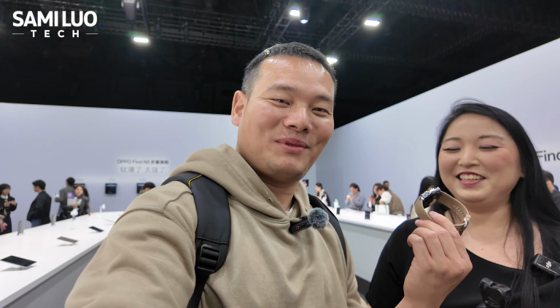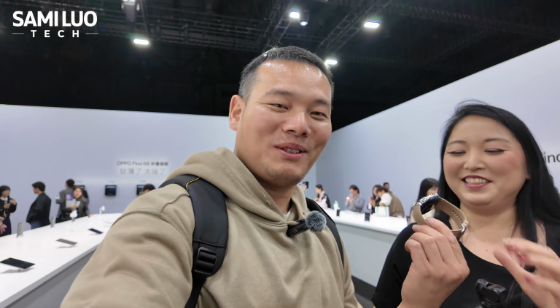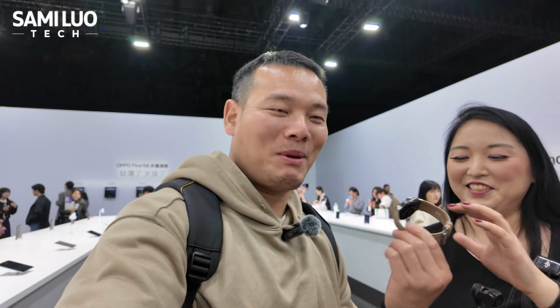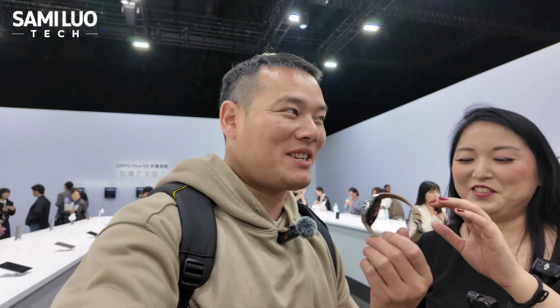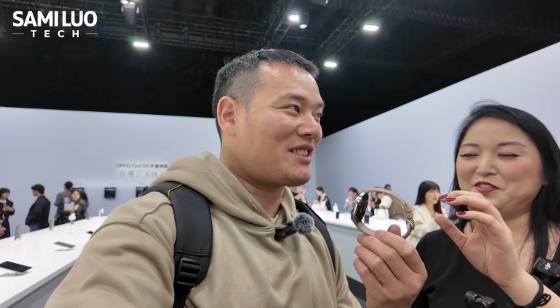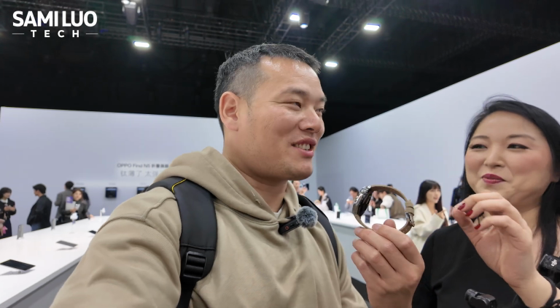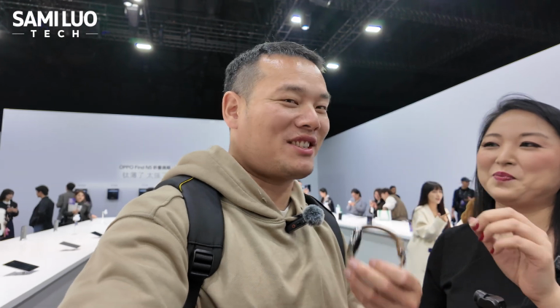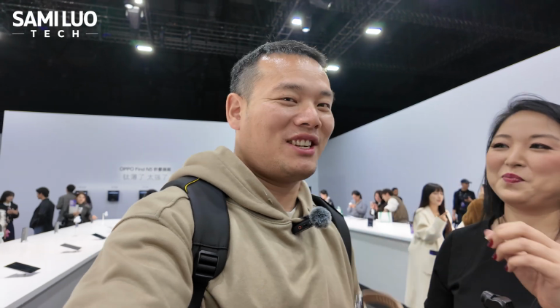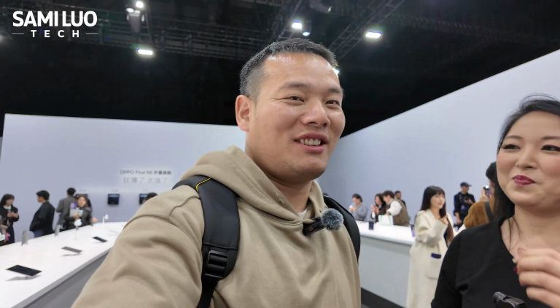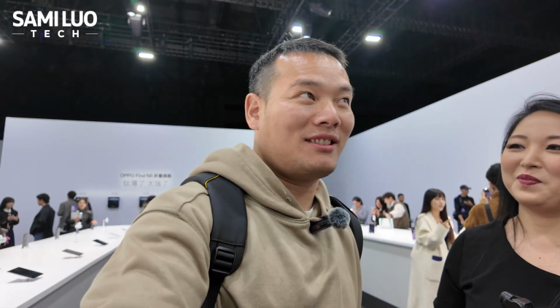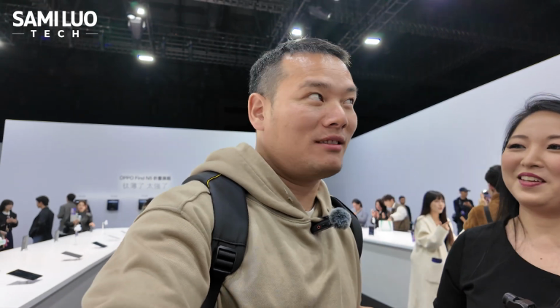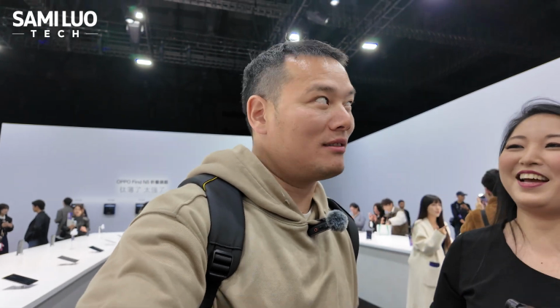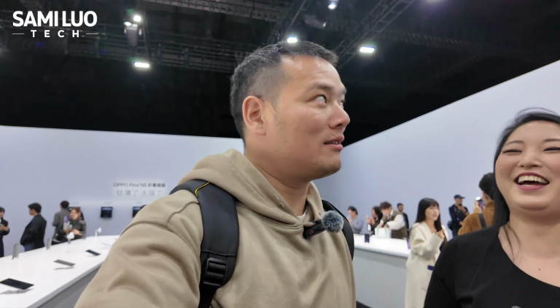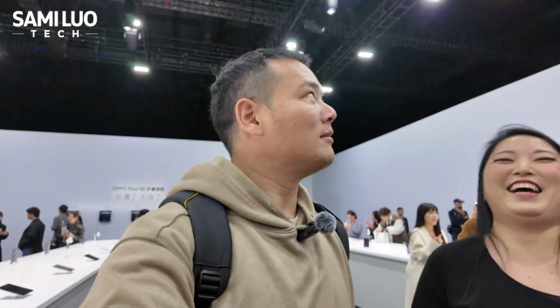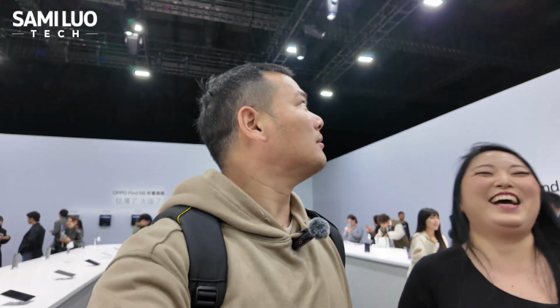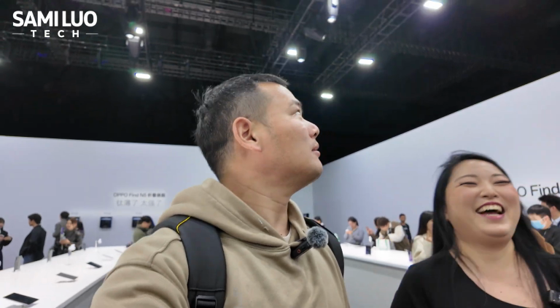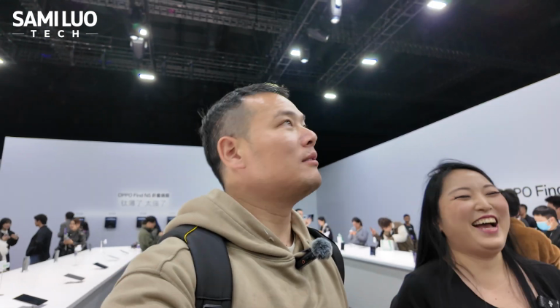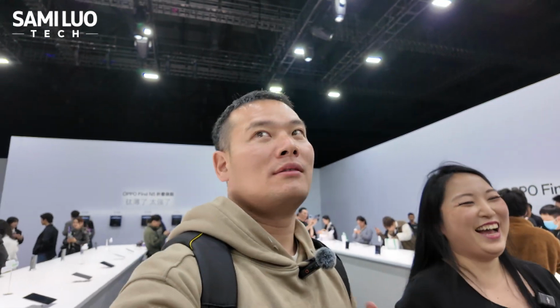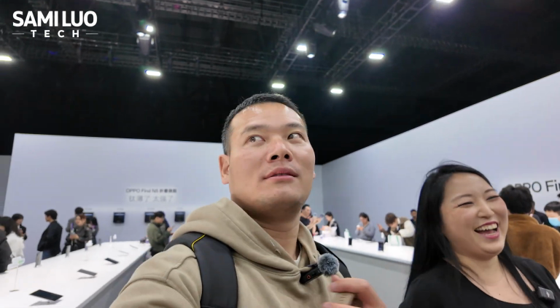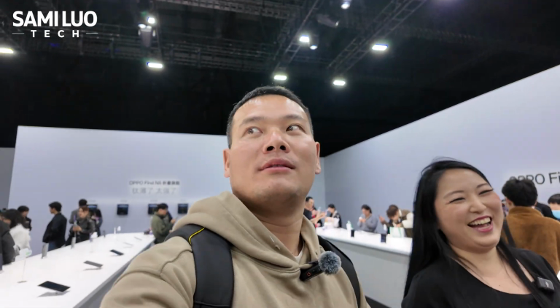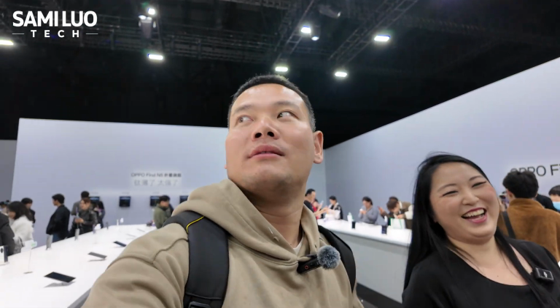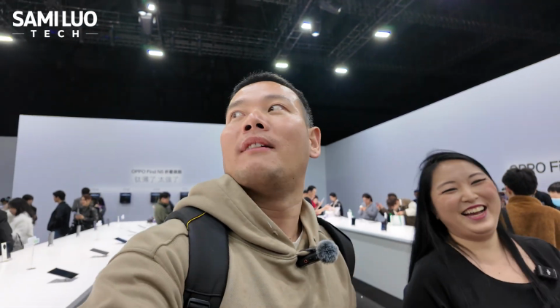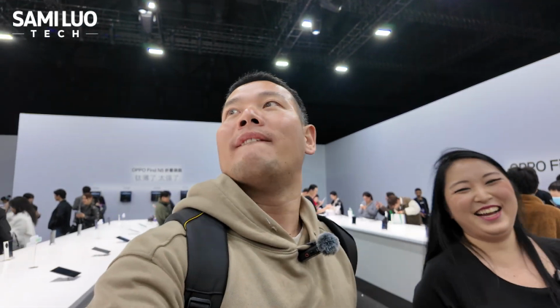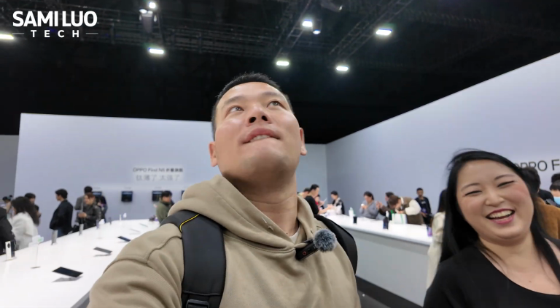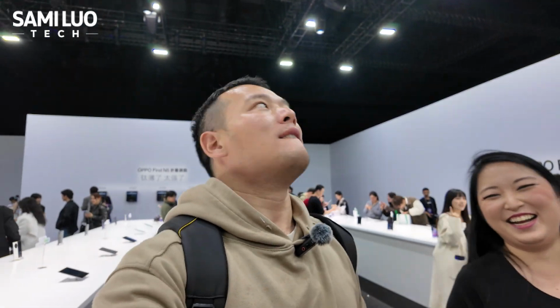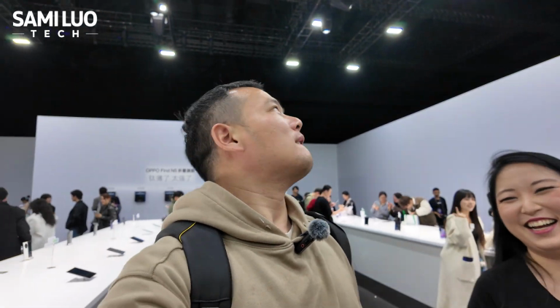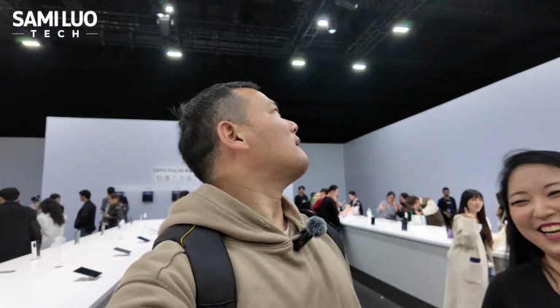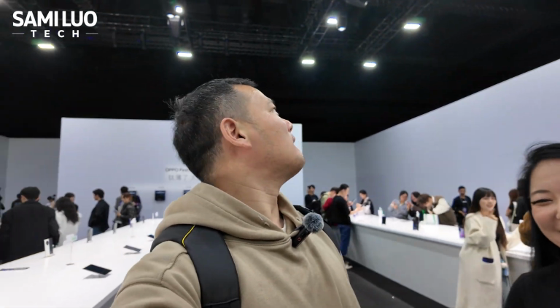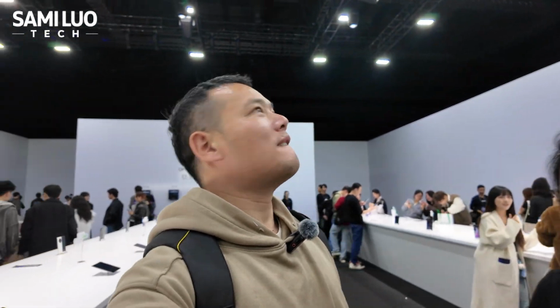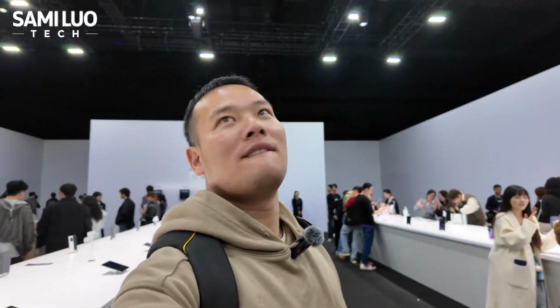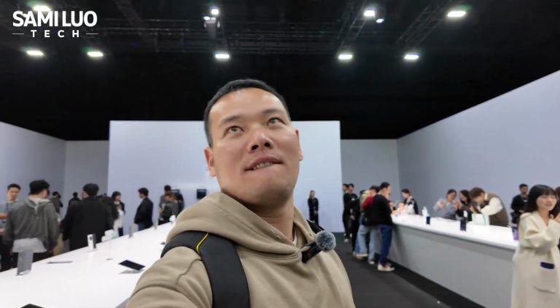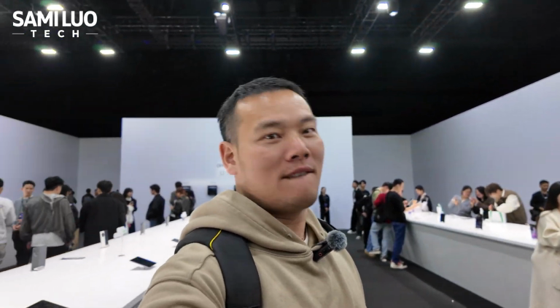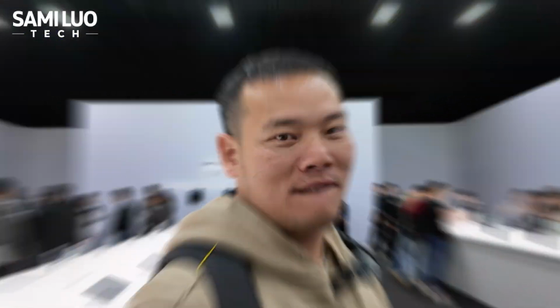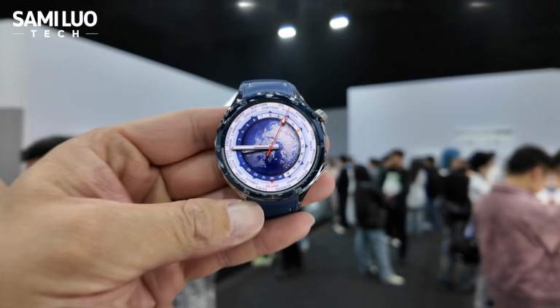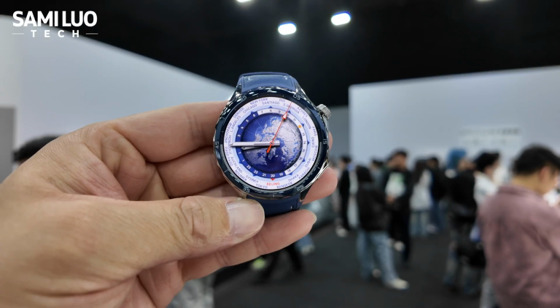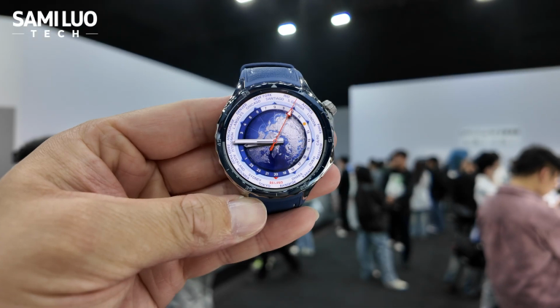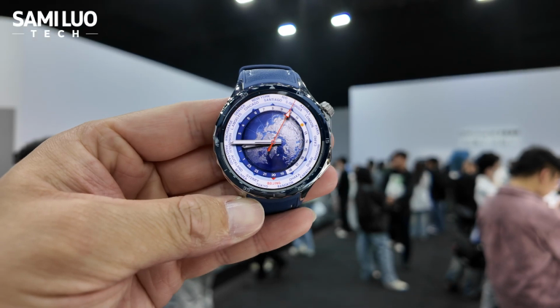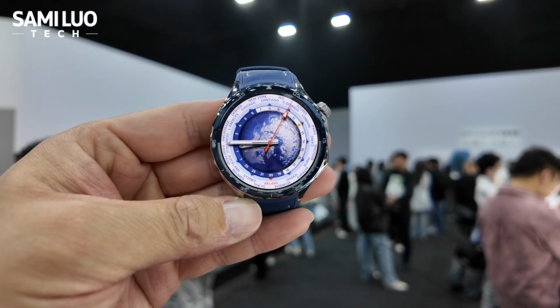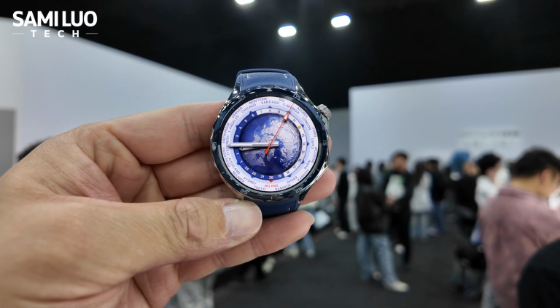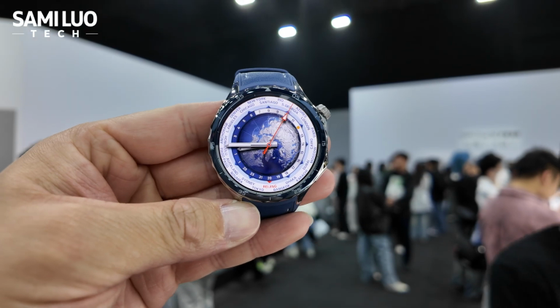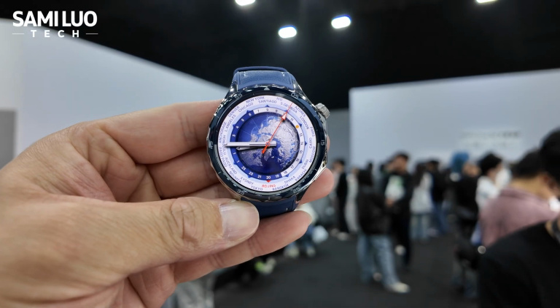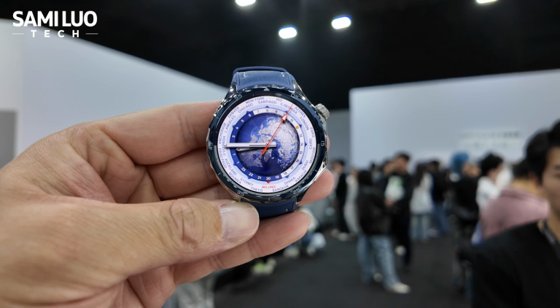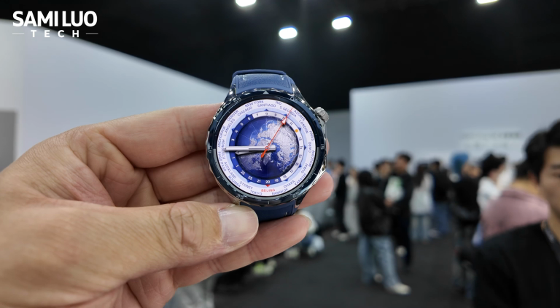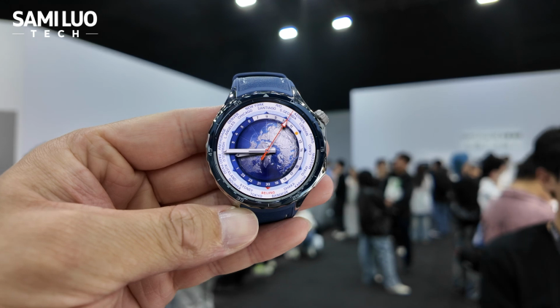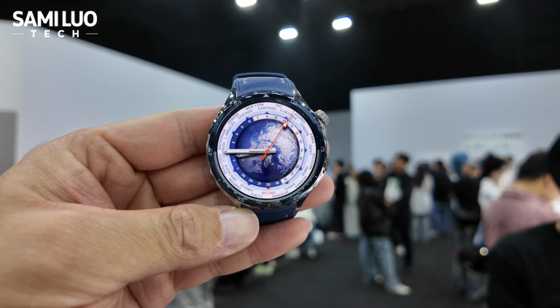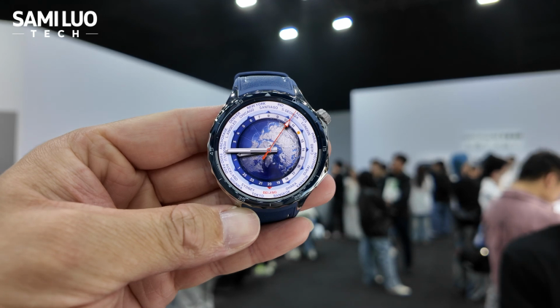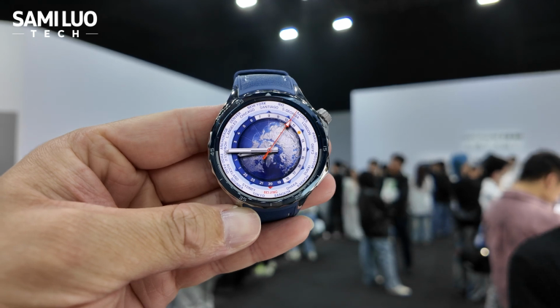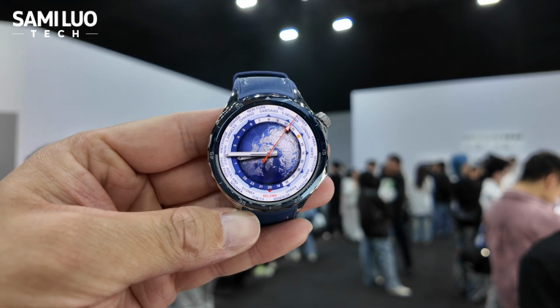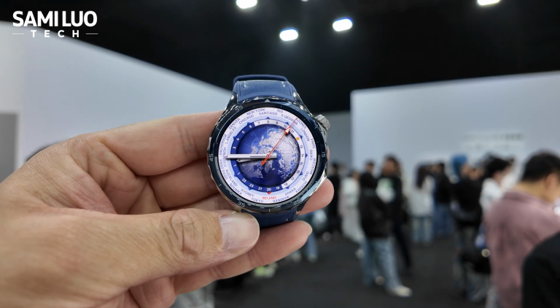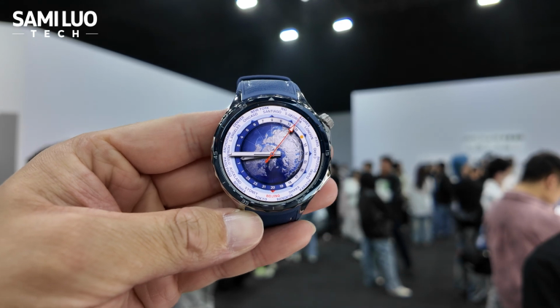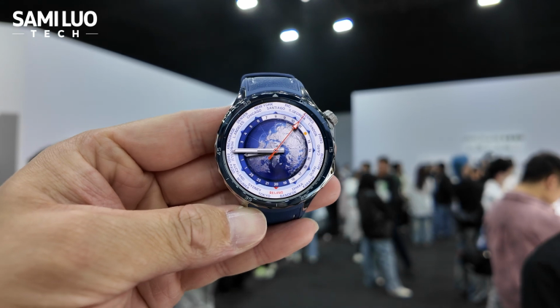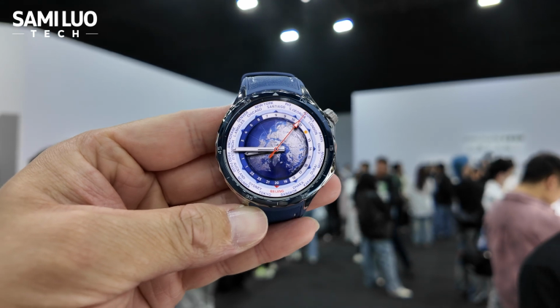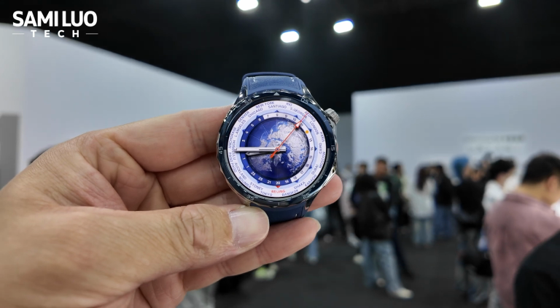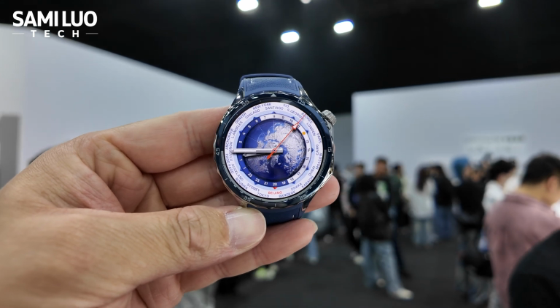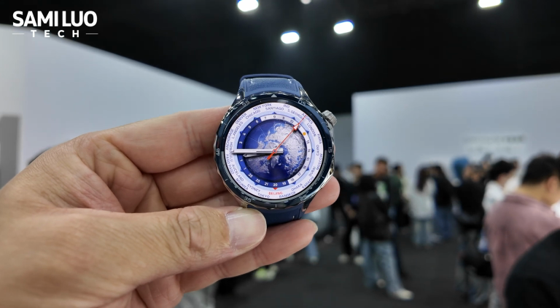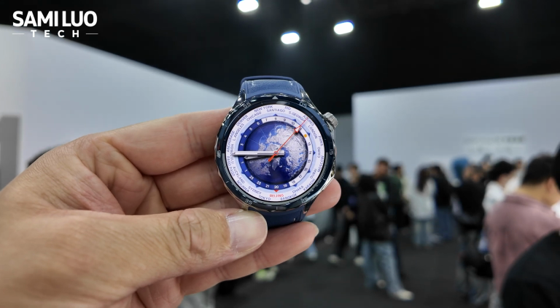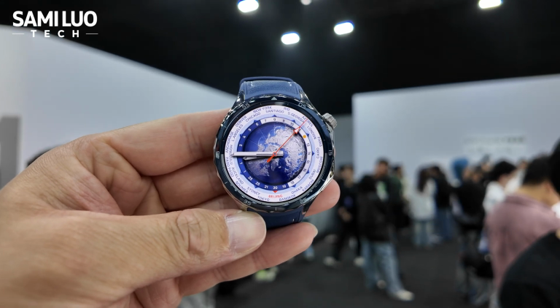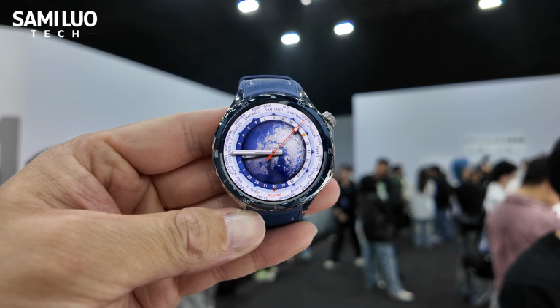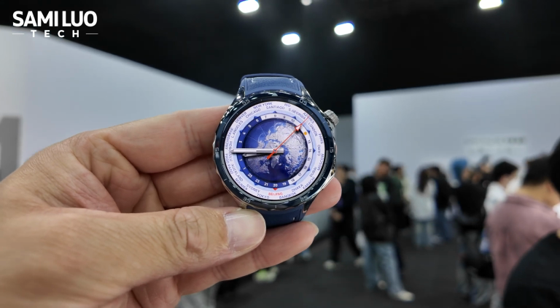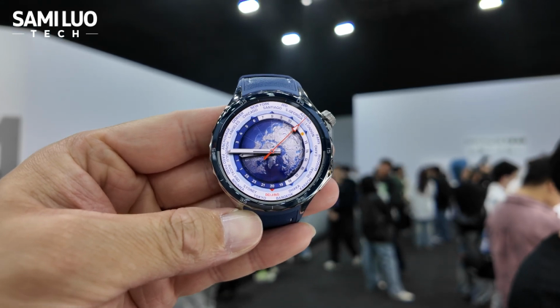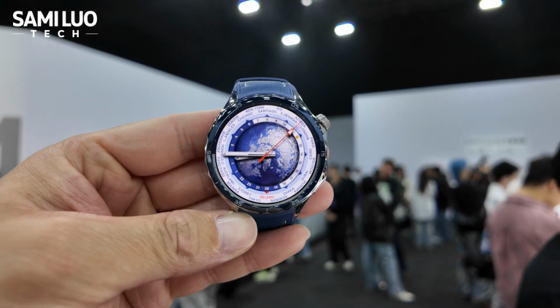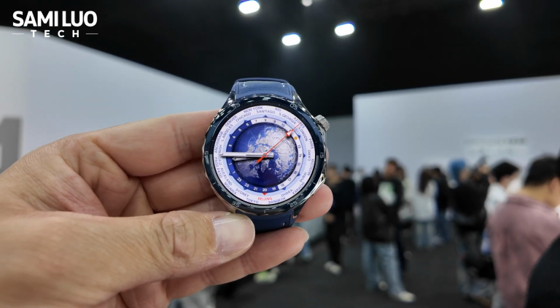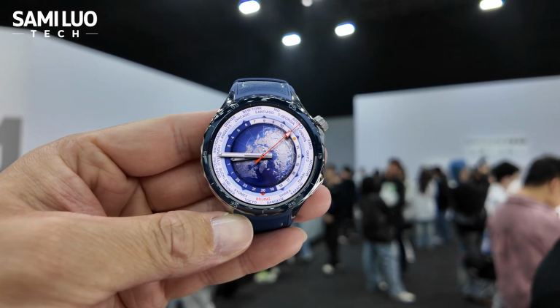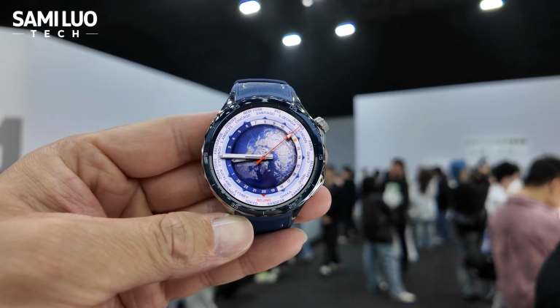Maybe just steal it. Alright guys, so this is the Overwatch X2.